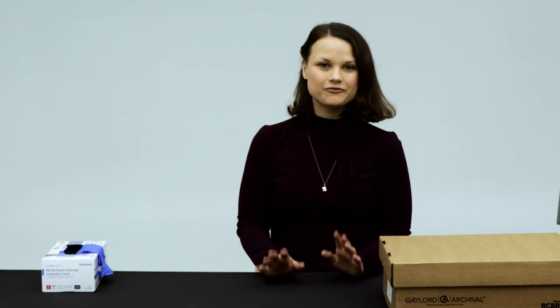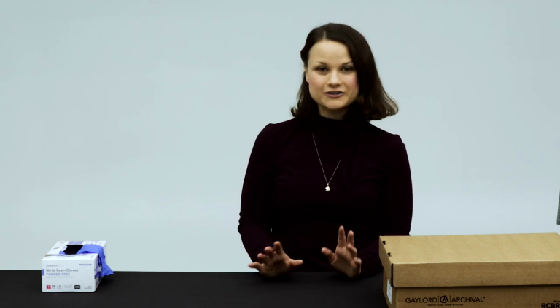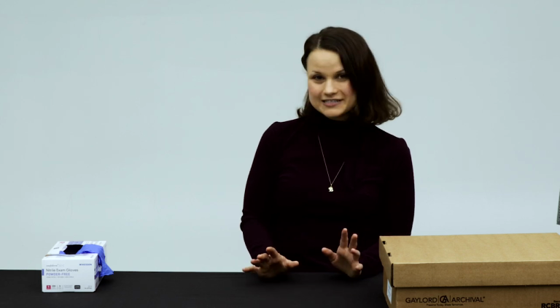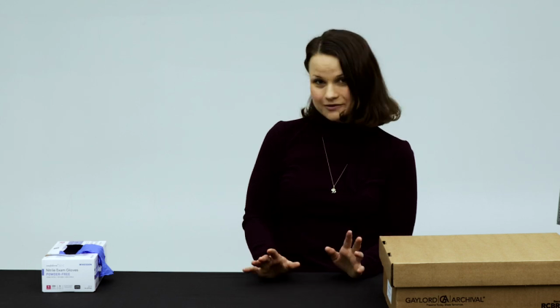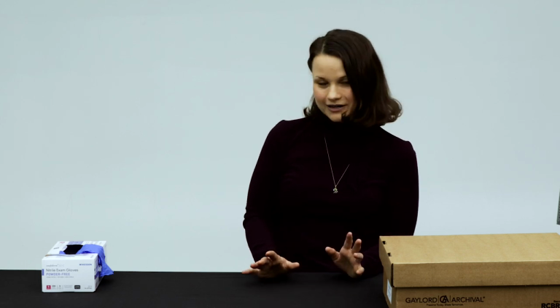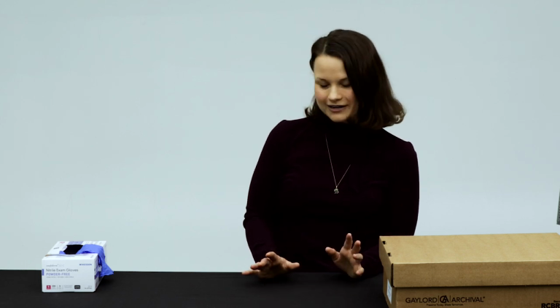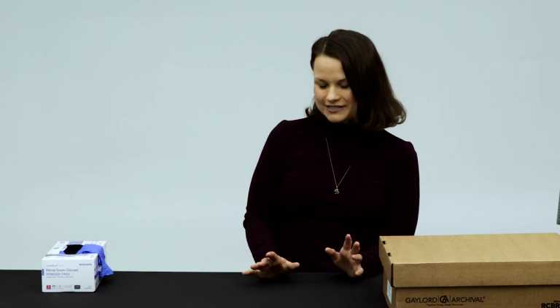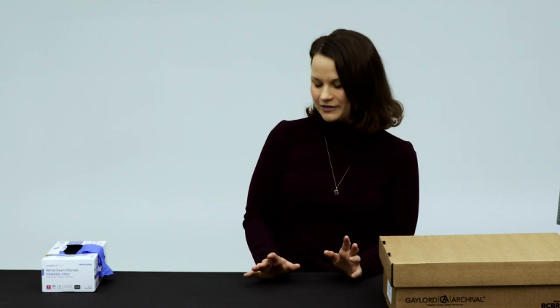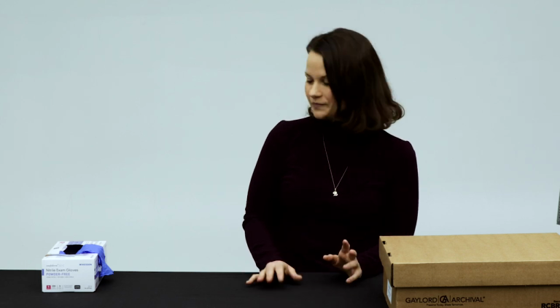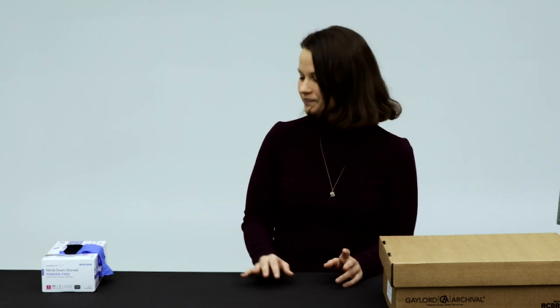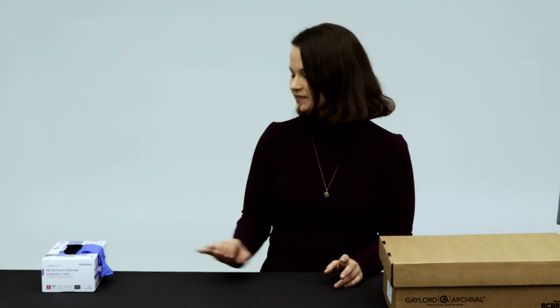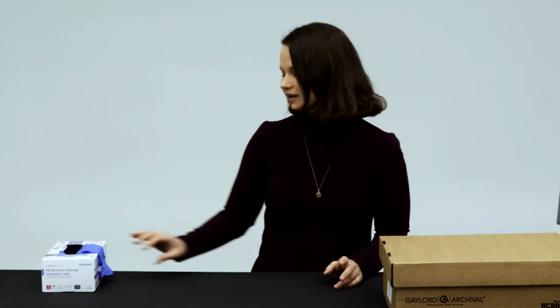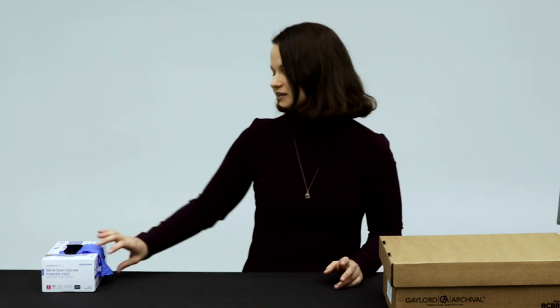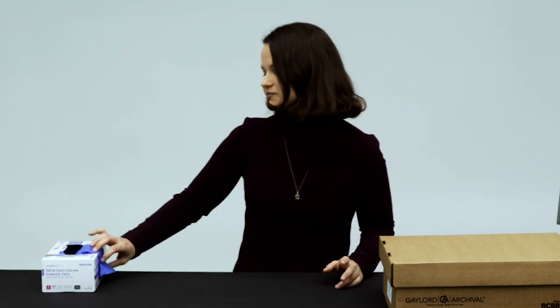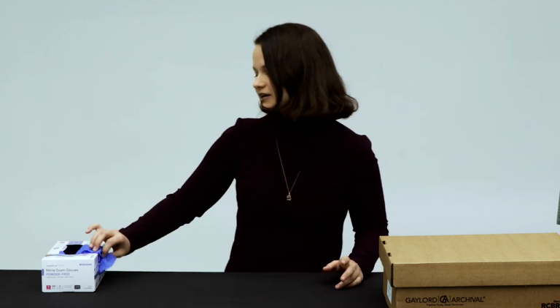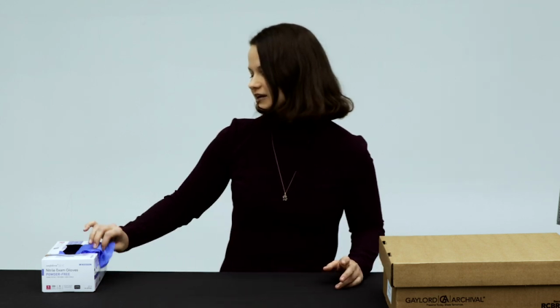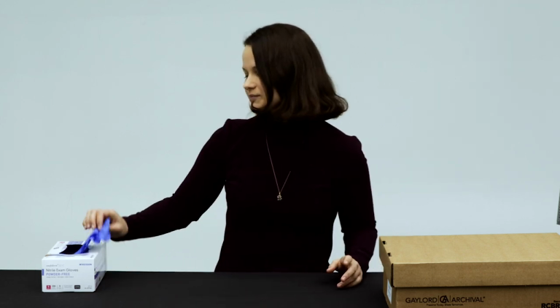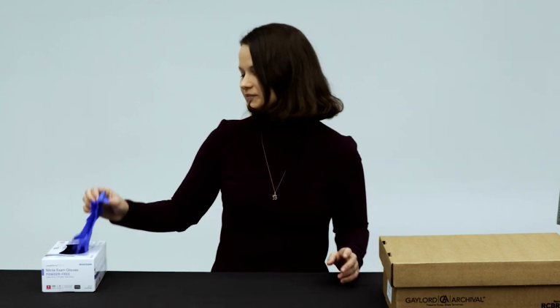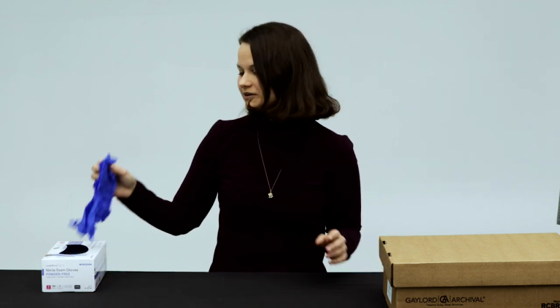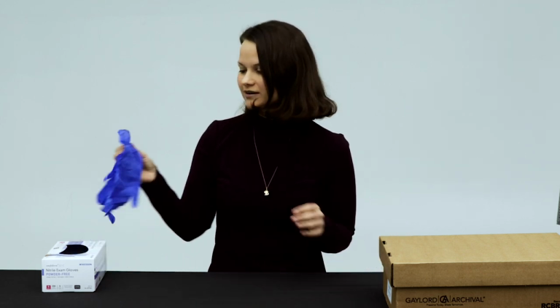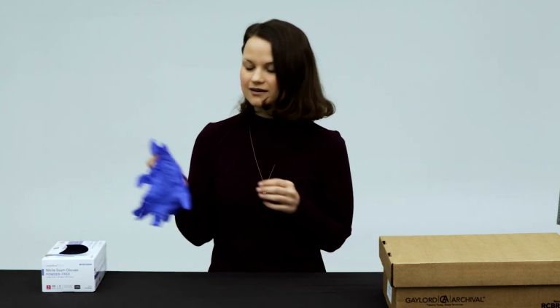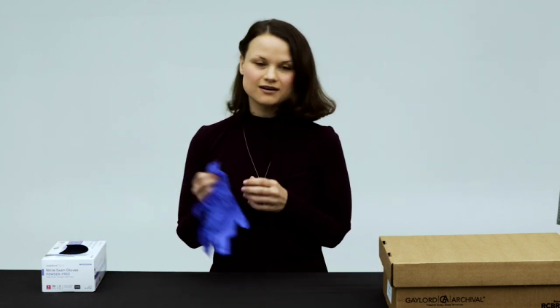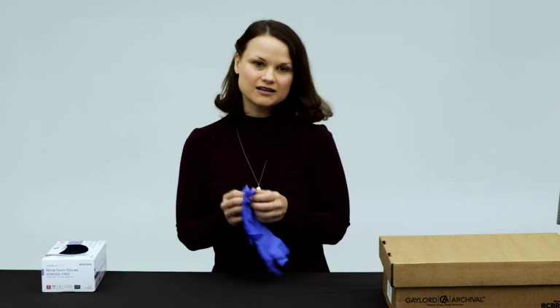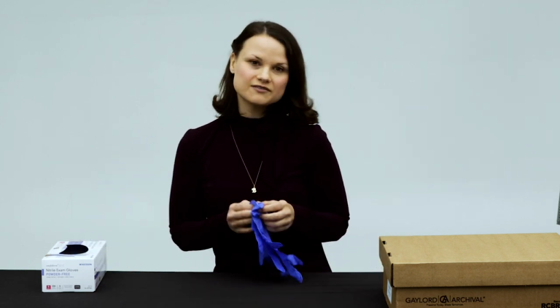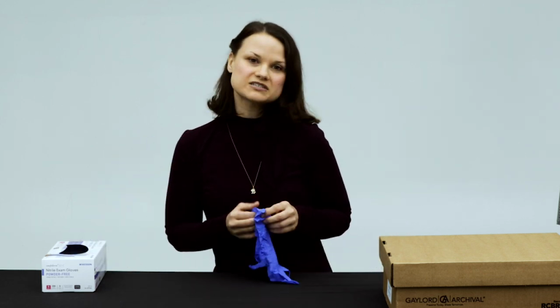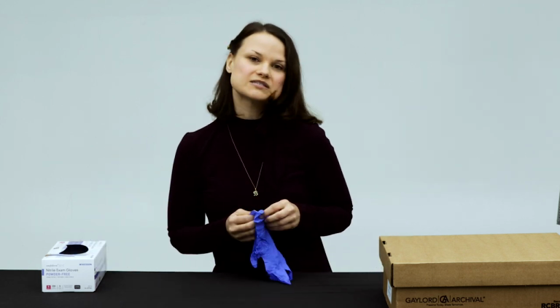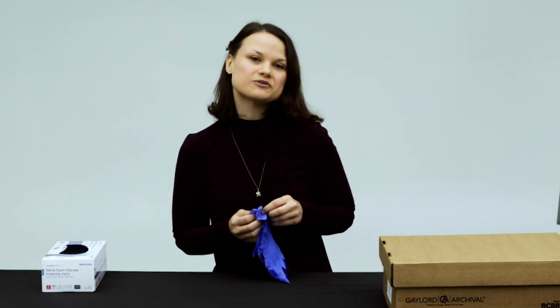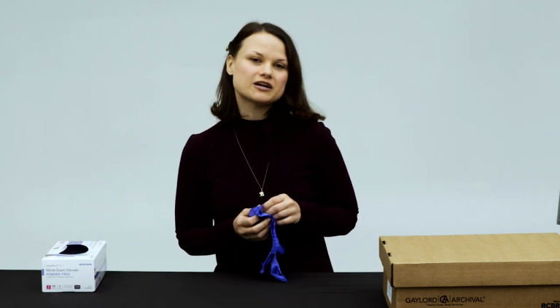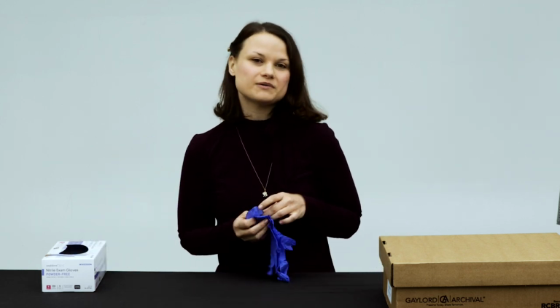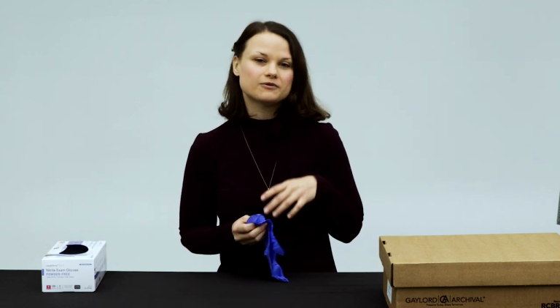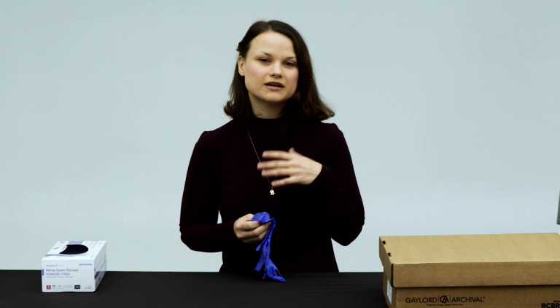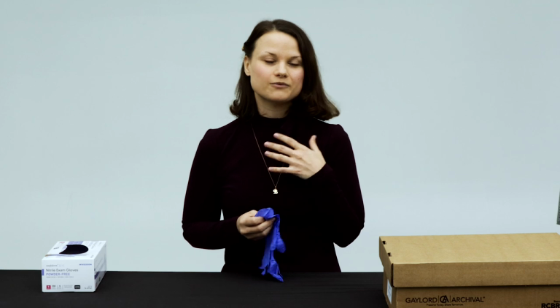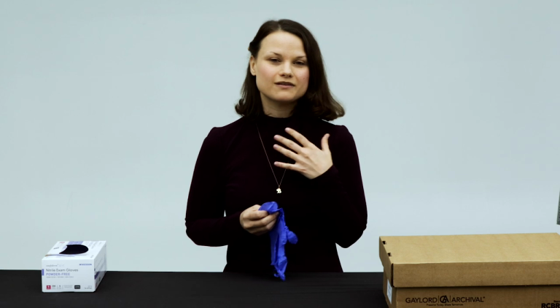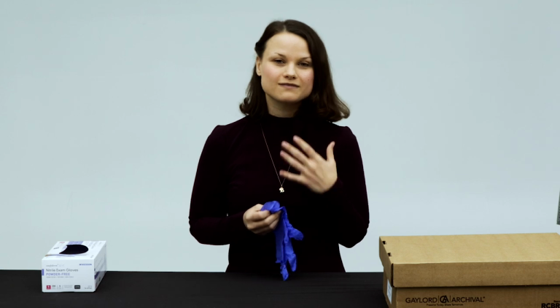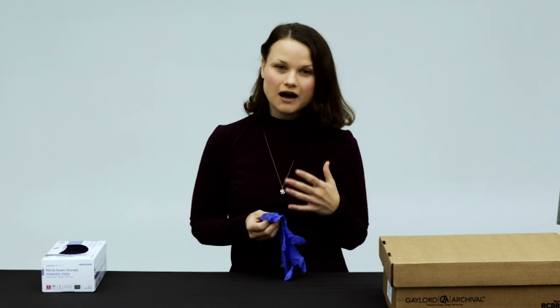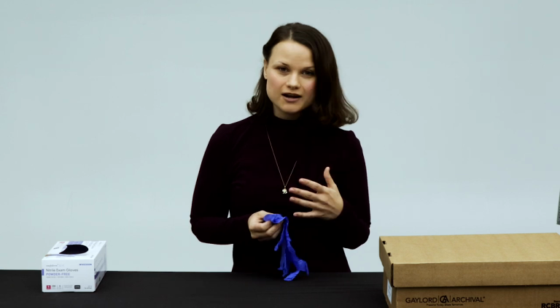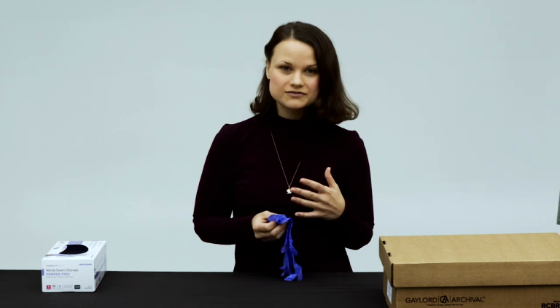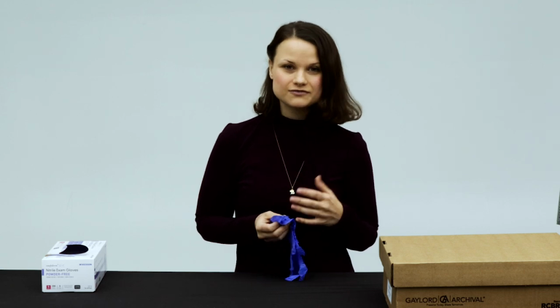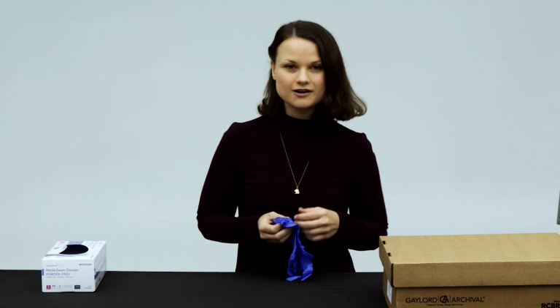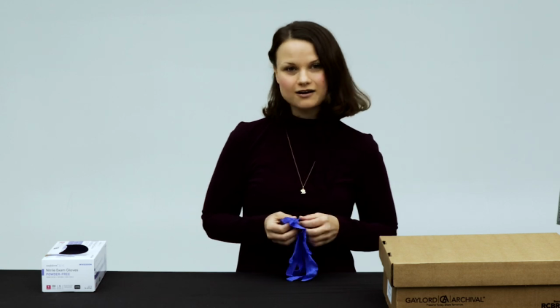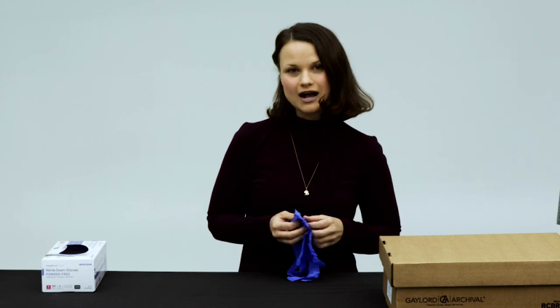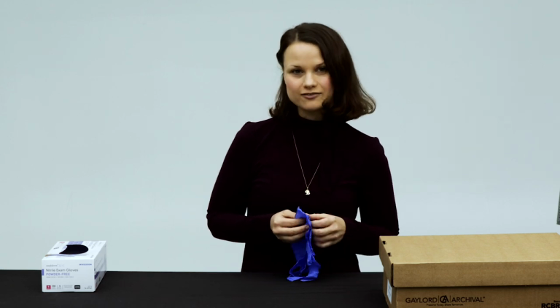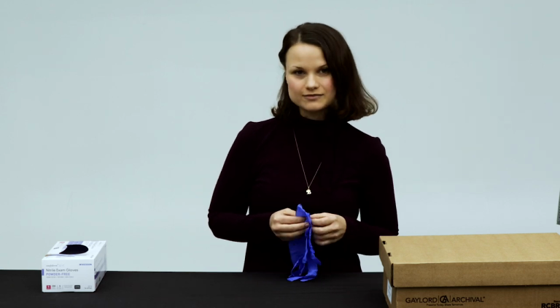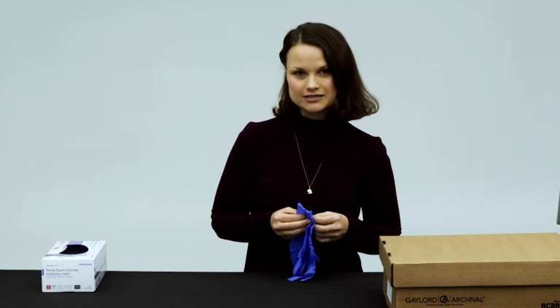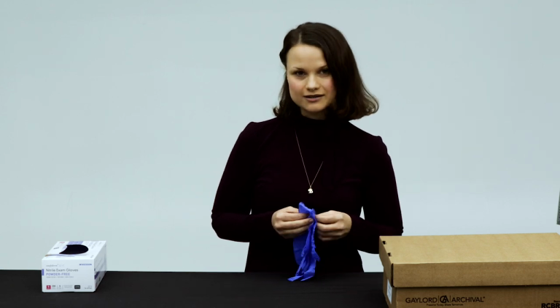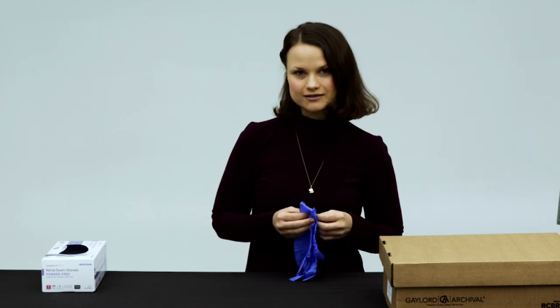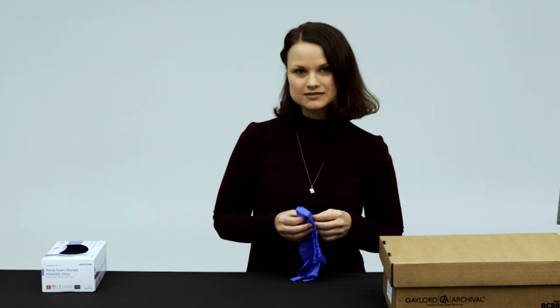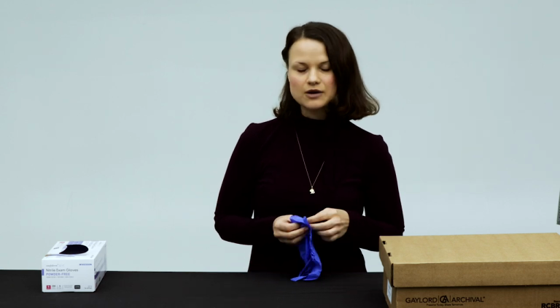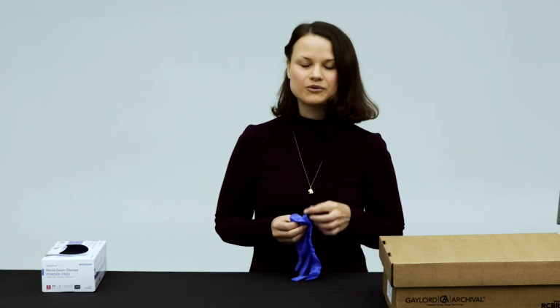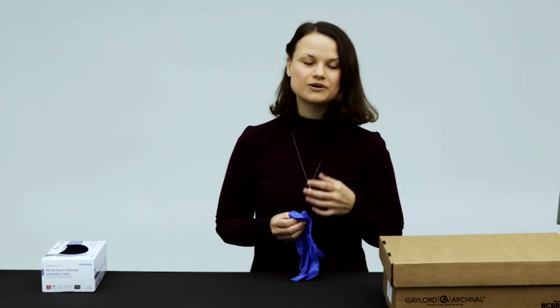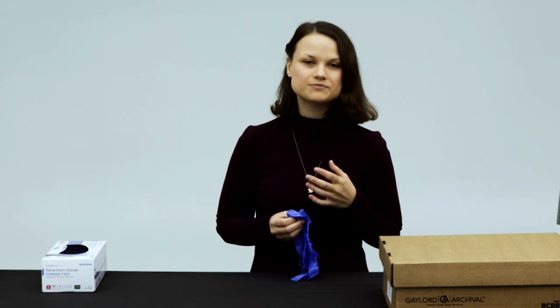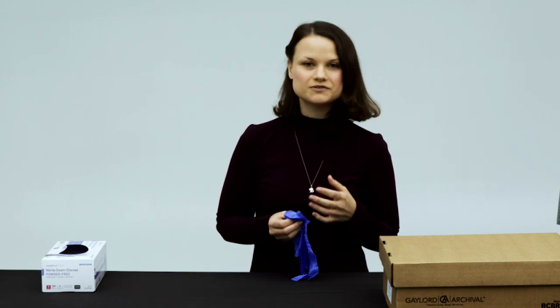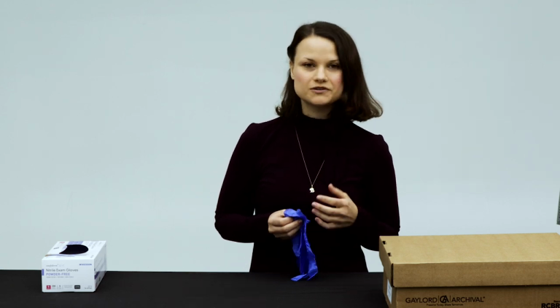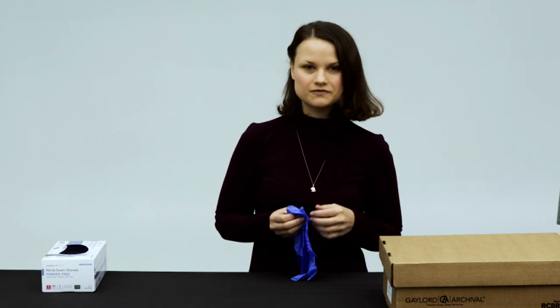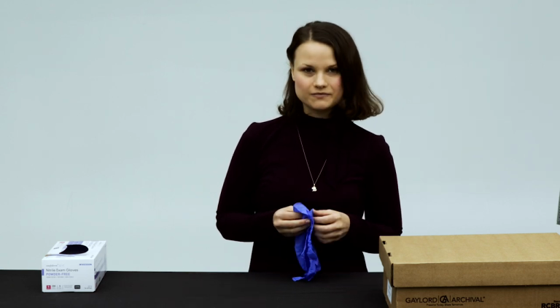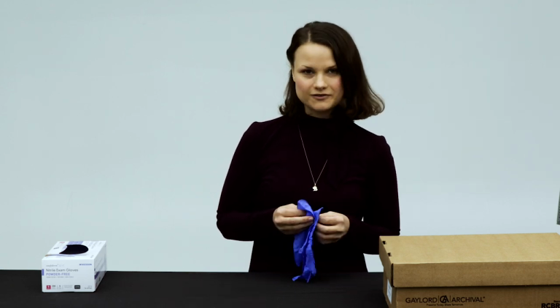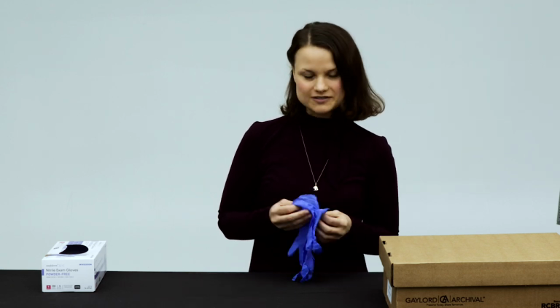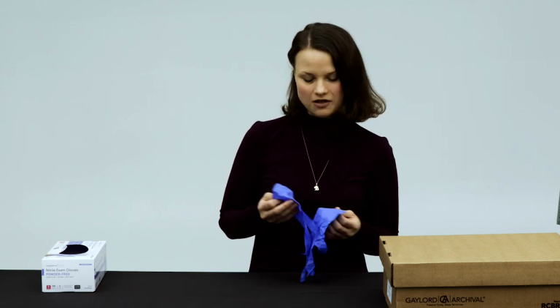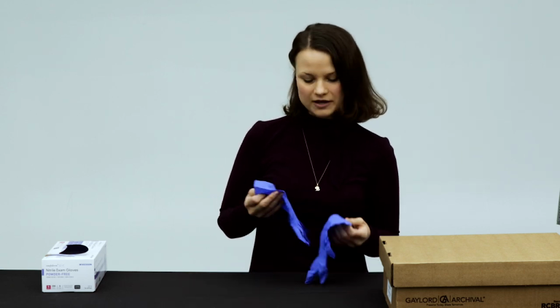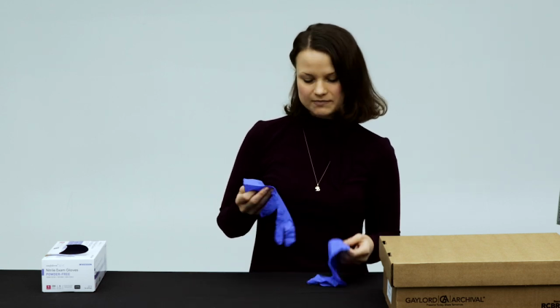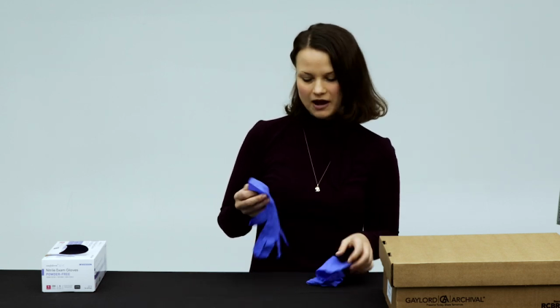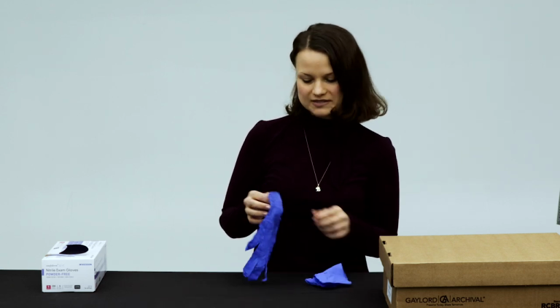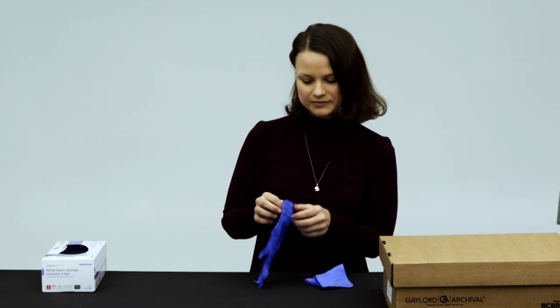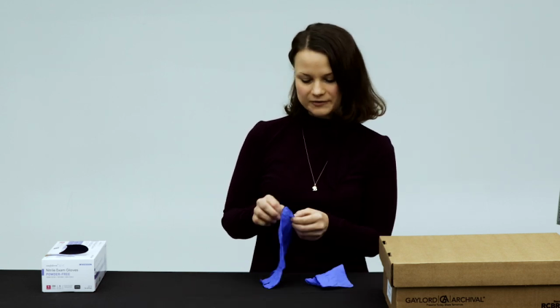First thing we're going to do is put on our gloves, because we're going to be working with a lot of different archival materials, and we want to preserve them for as long as possible.